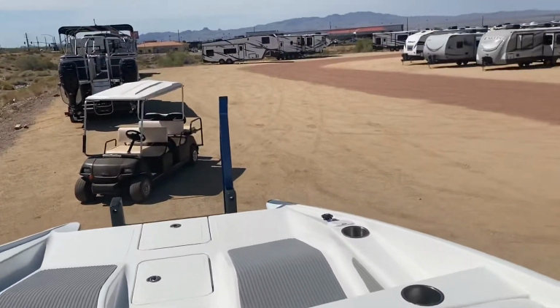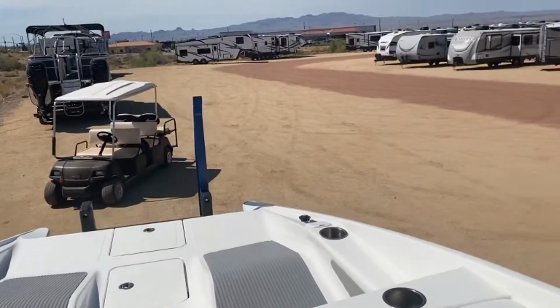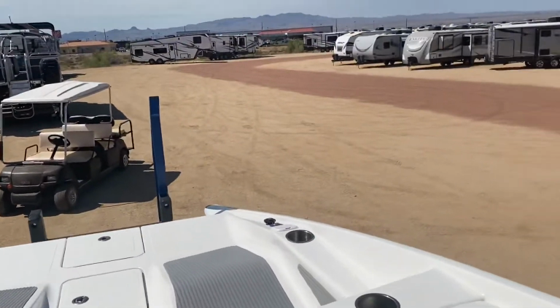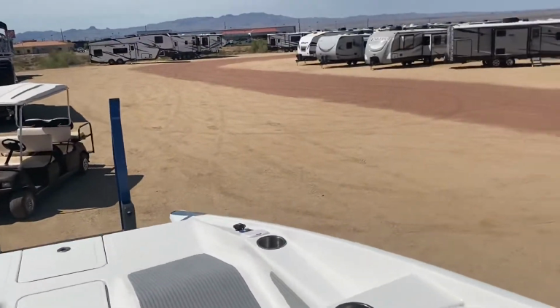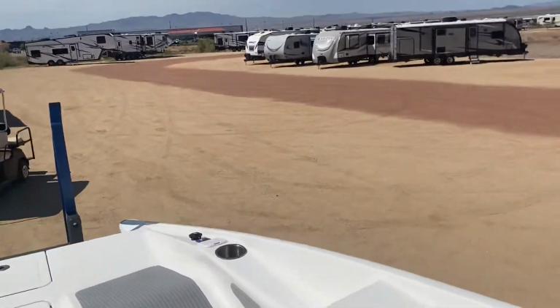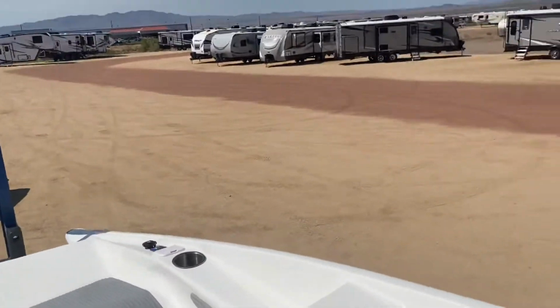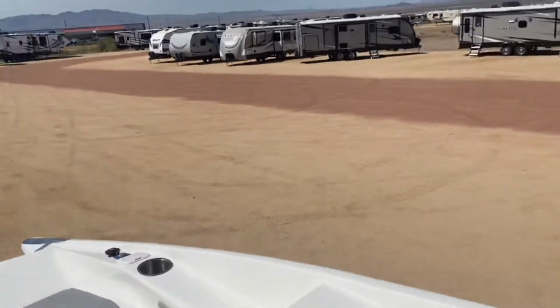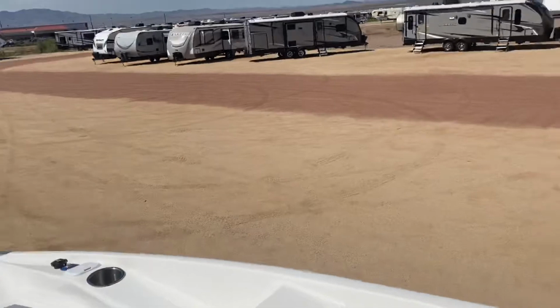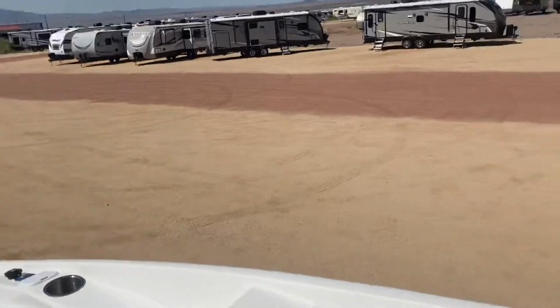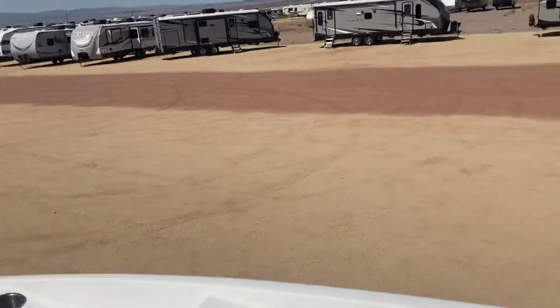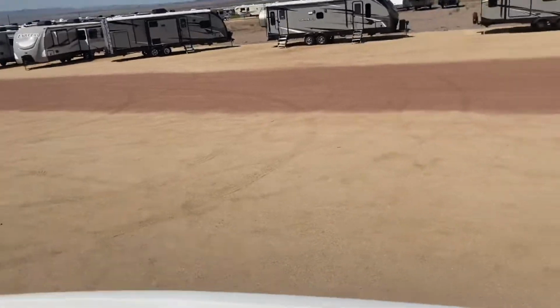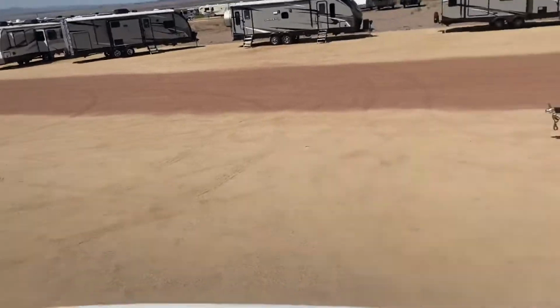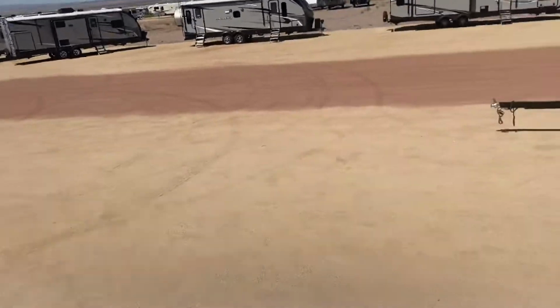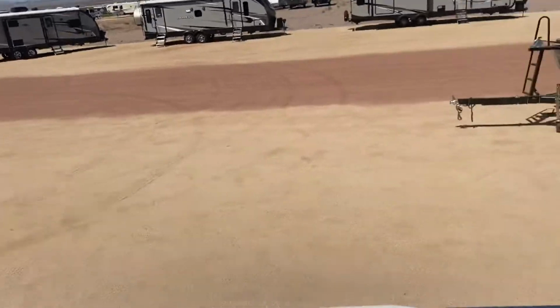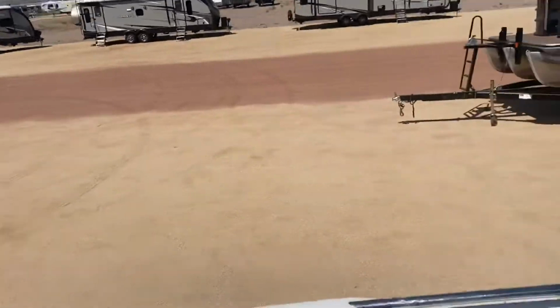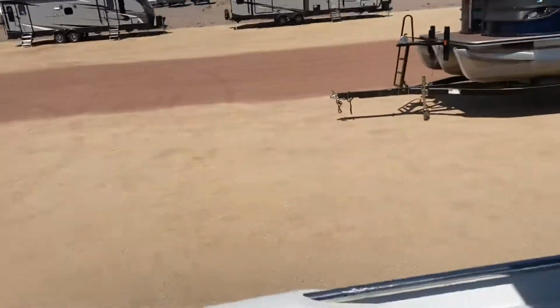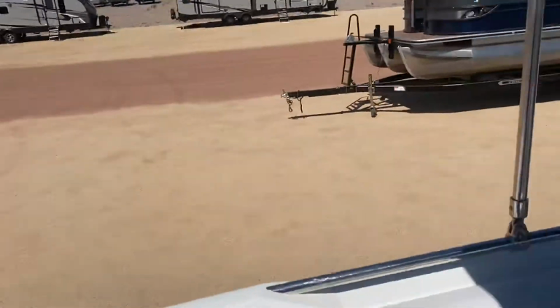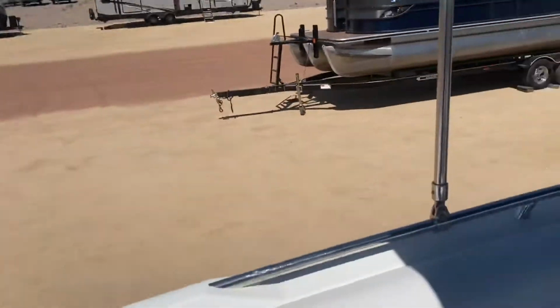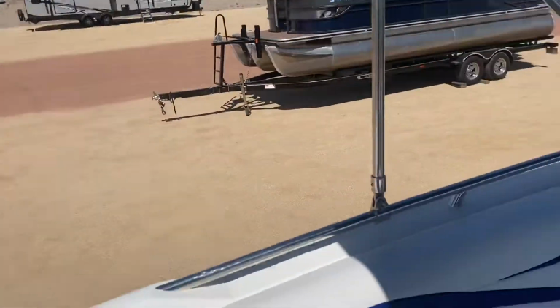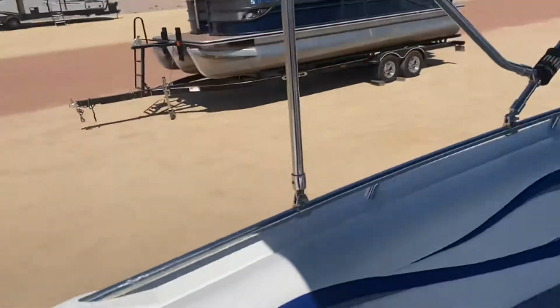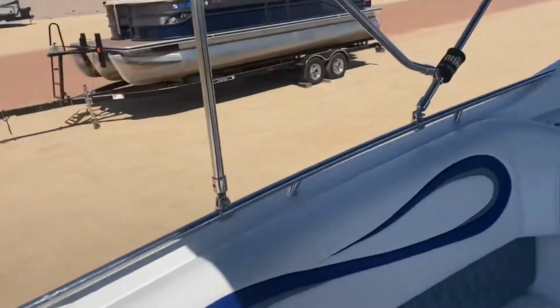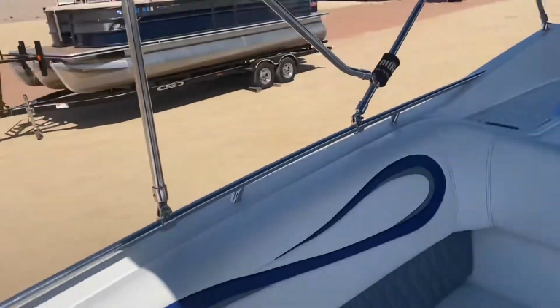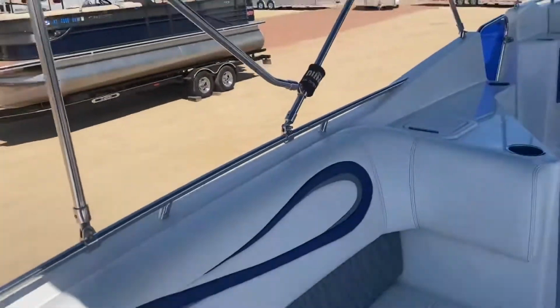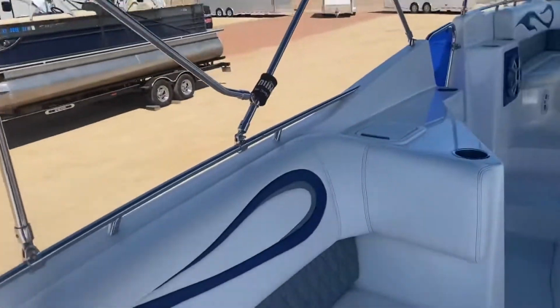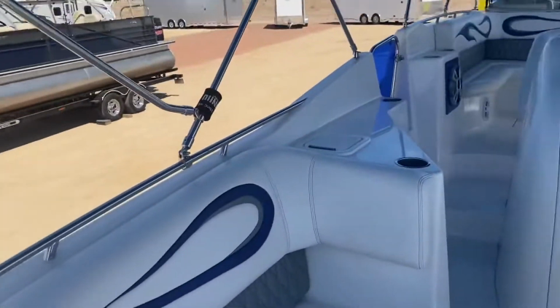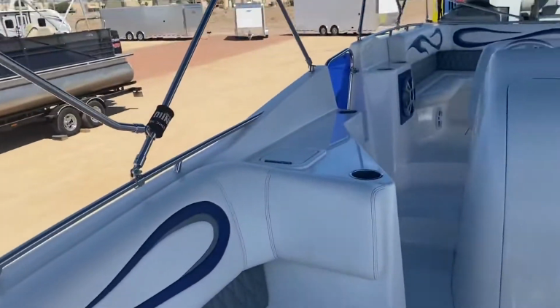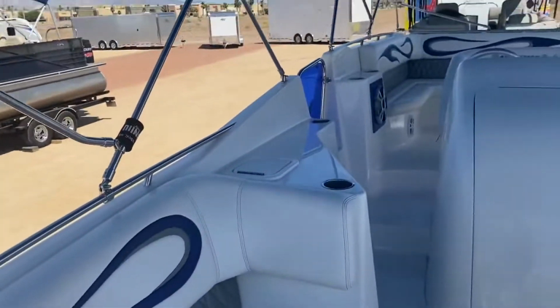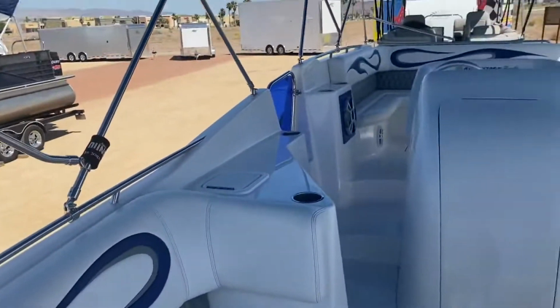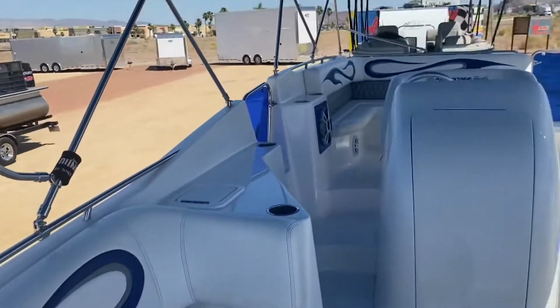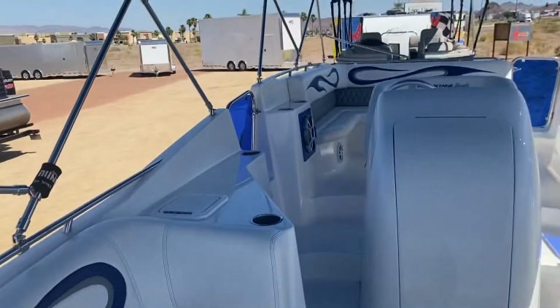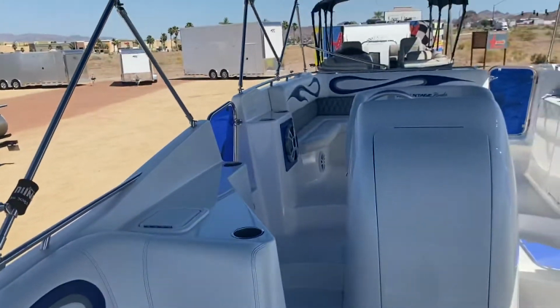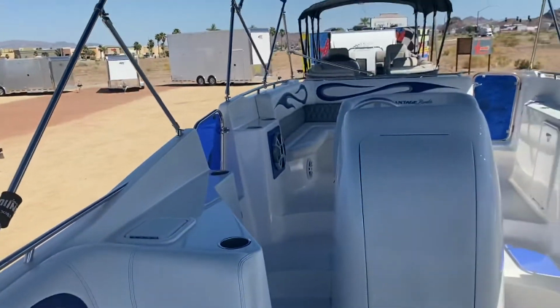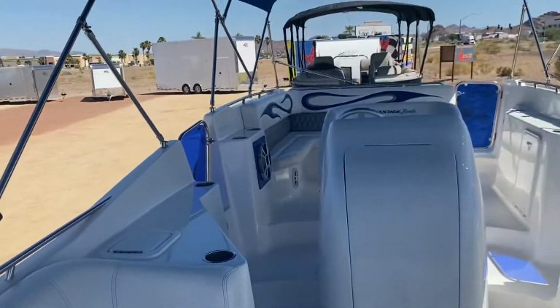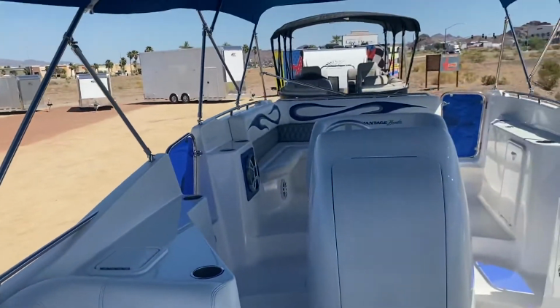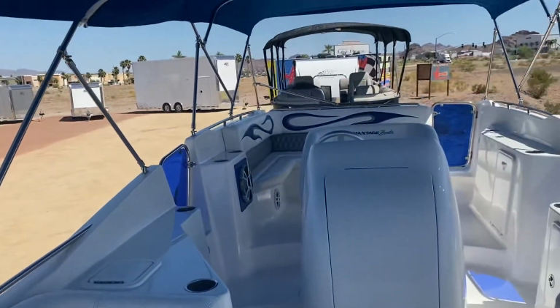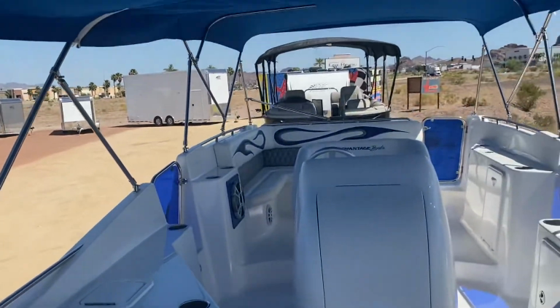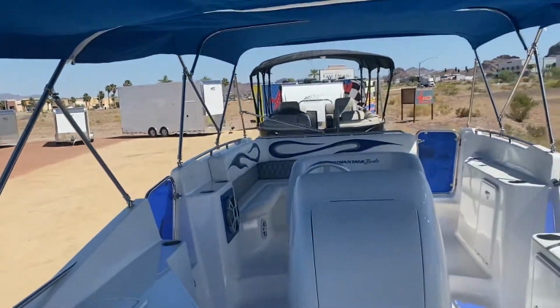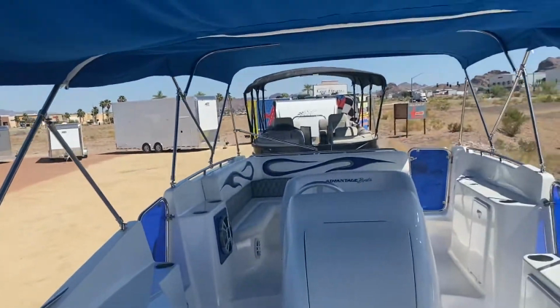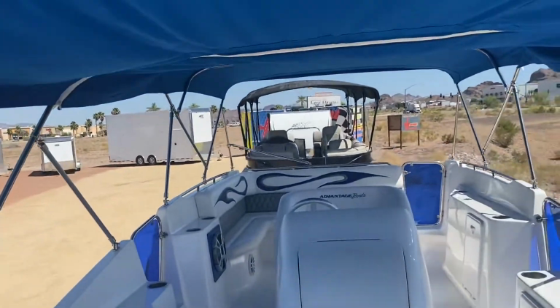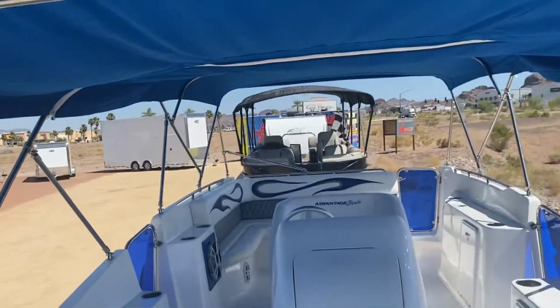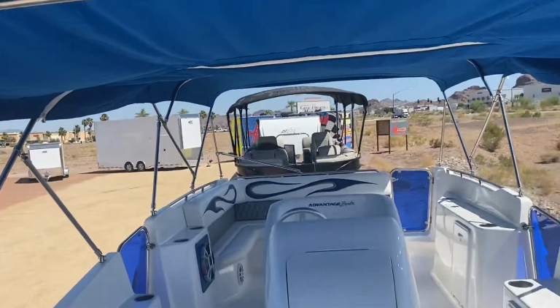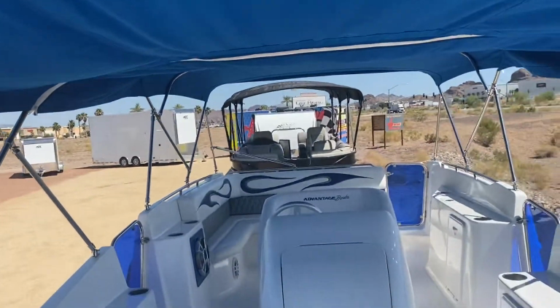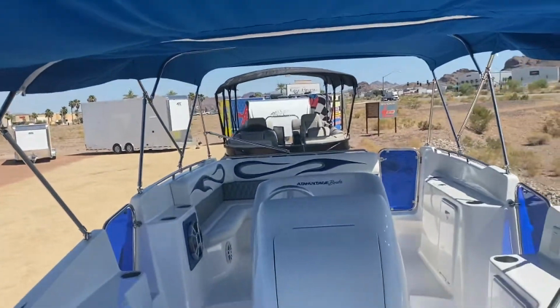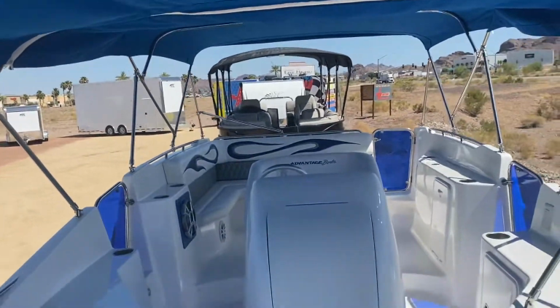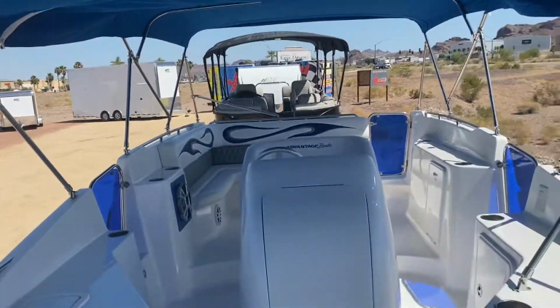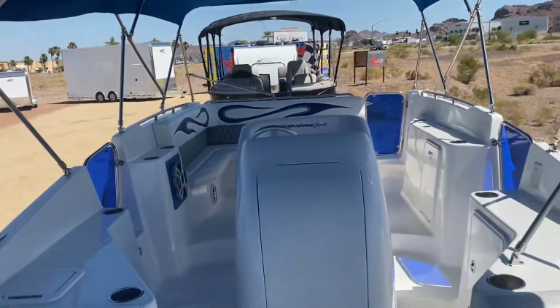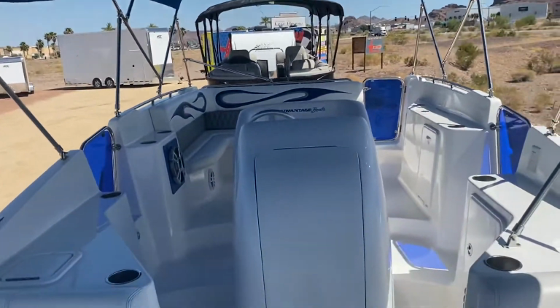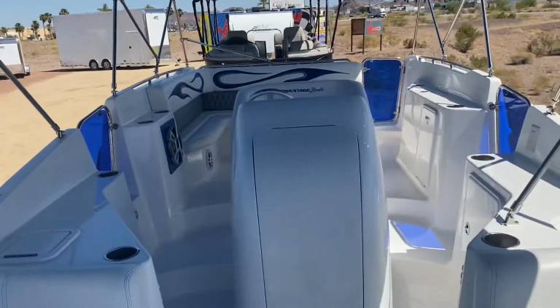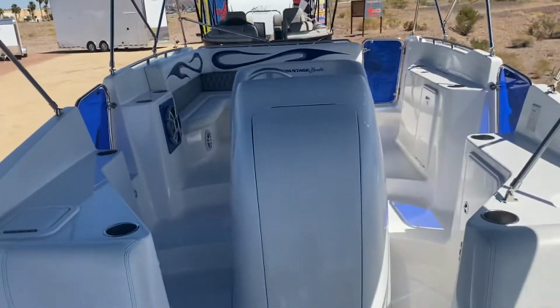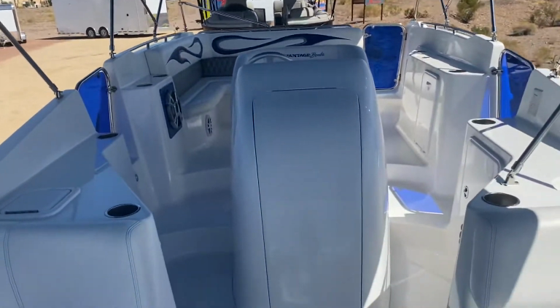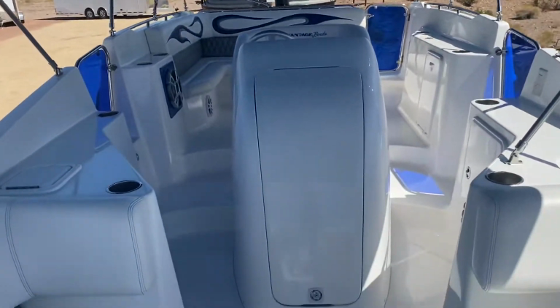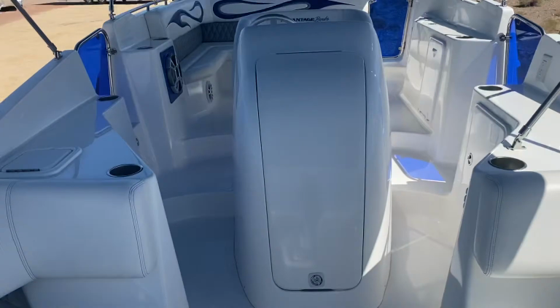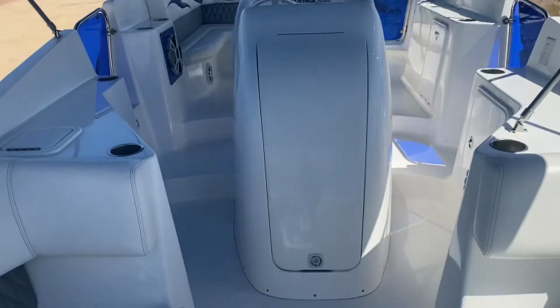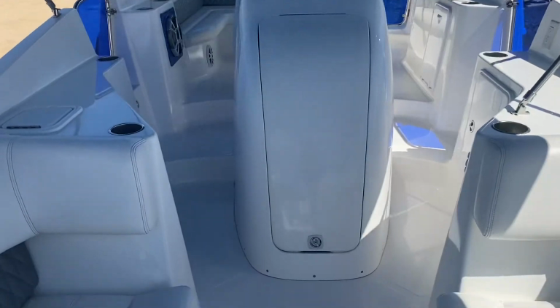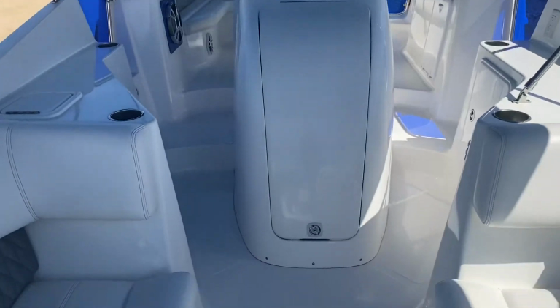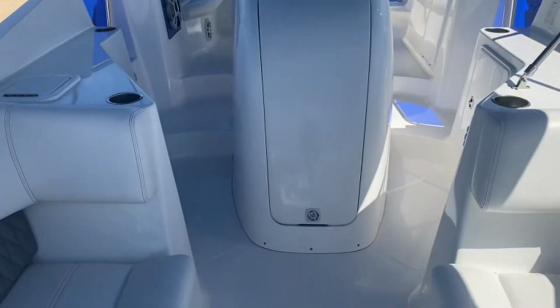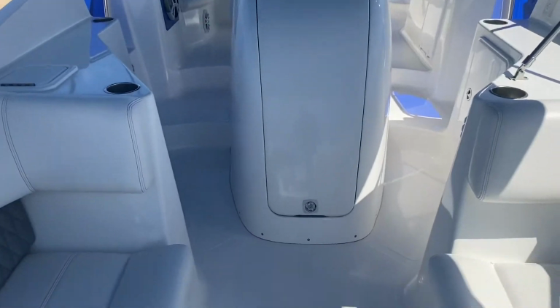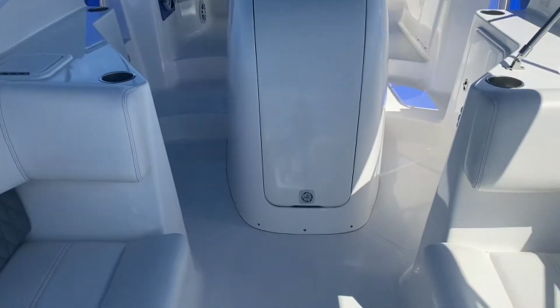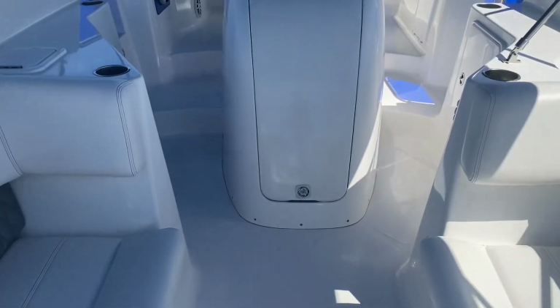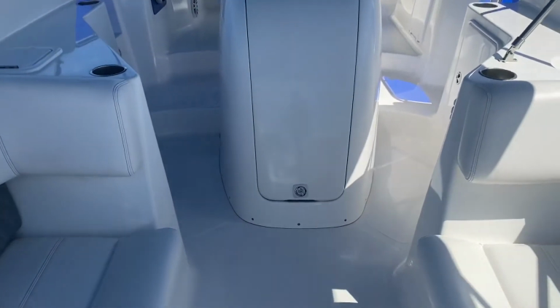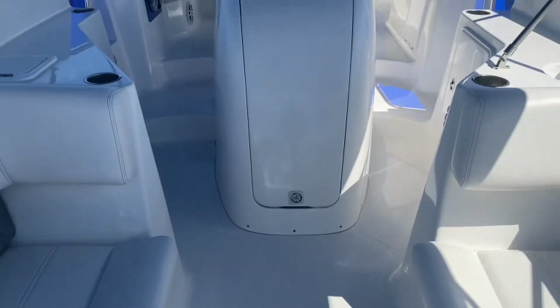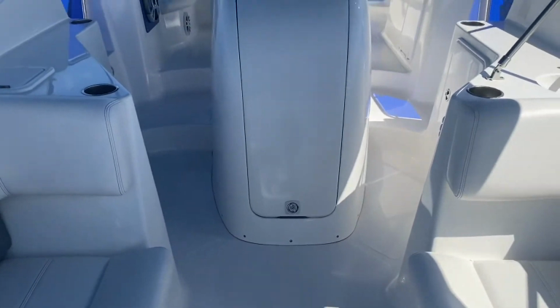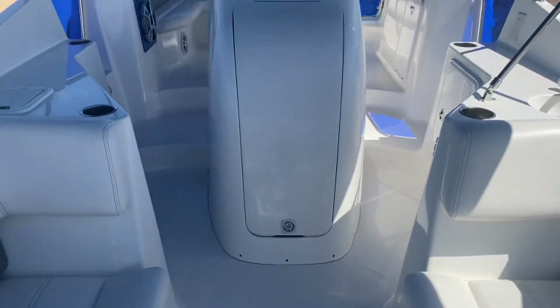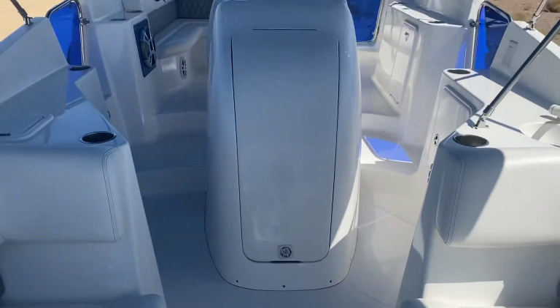I wanted to show you this just so you can kind of see it — this is gonna go quick. Immaculate. I love the interior. What a beautiful boat.